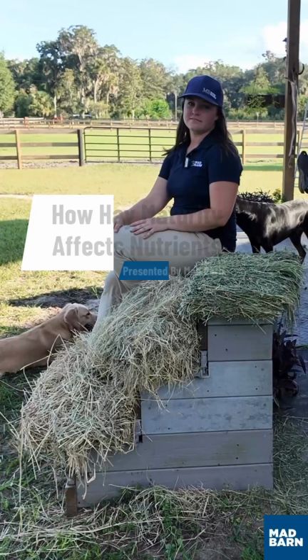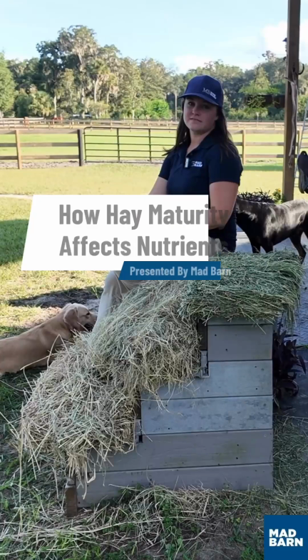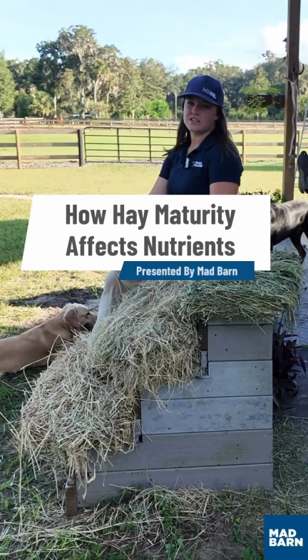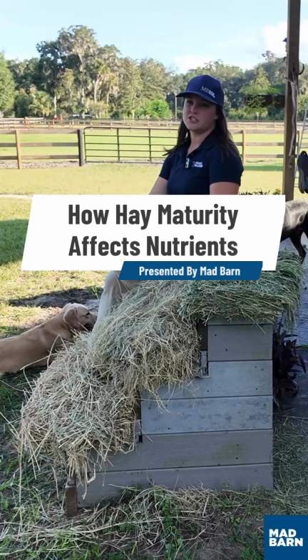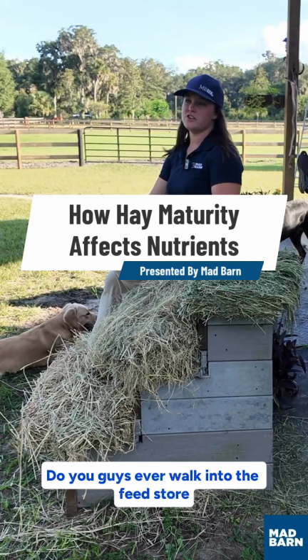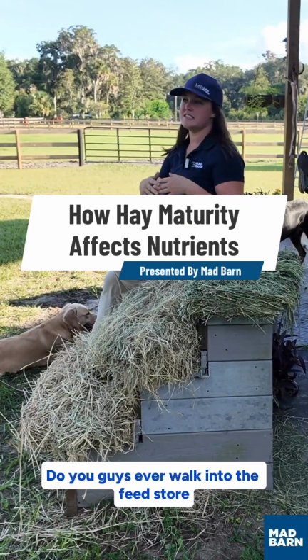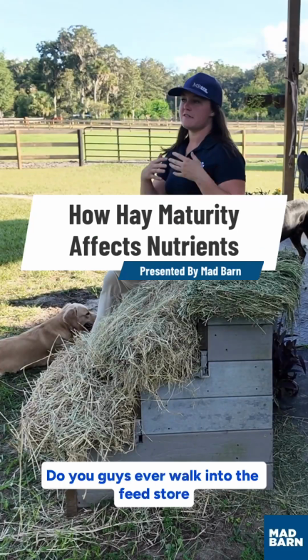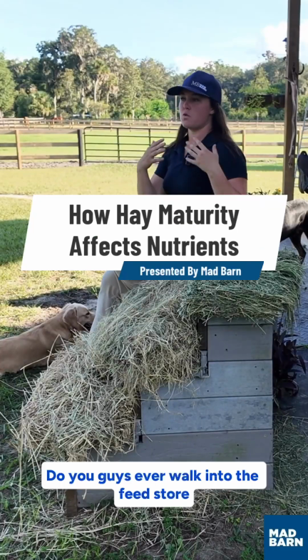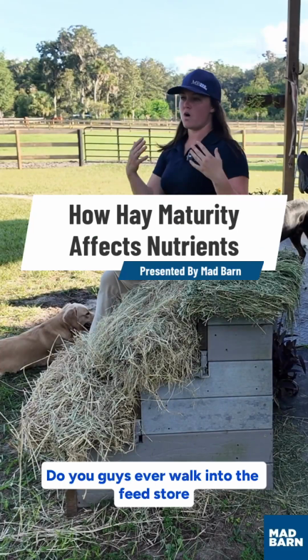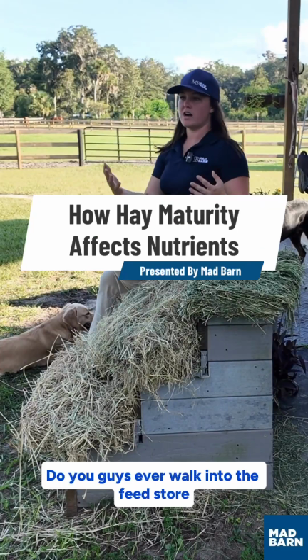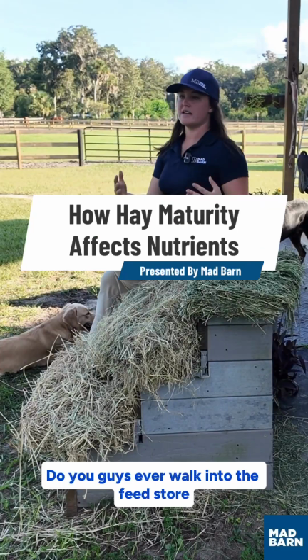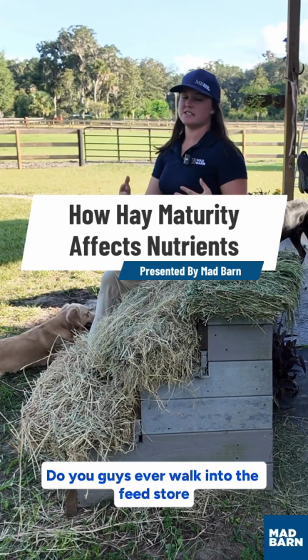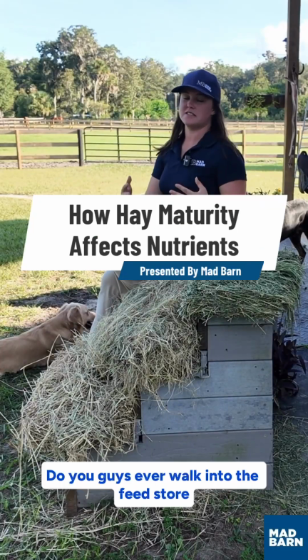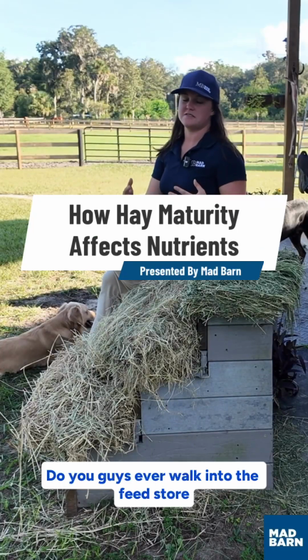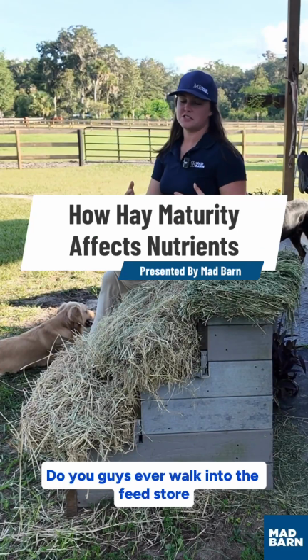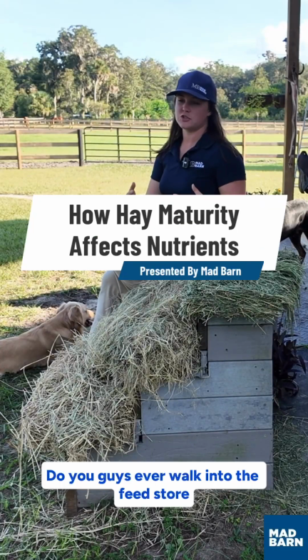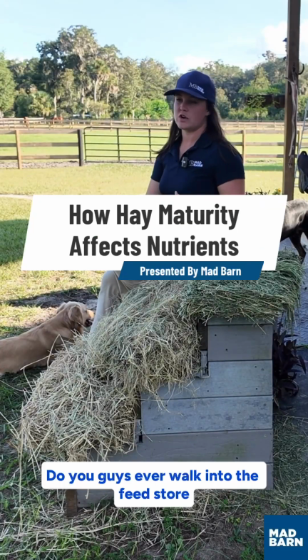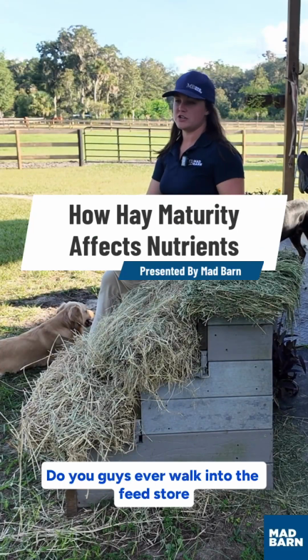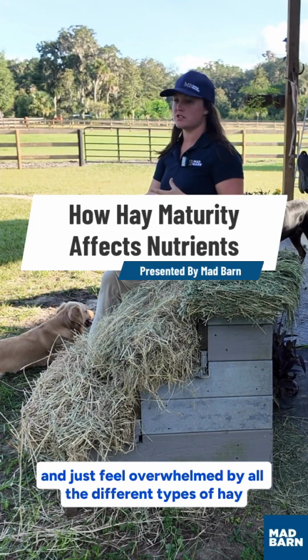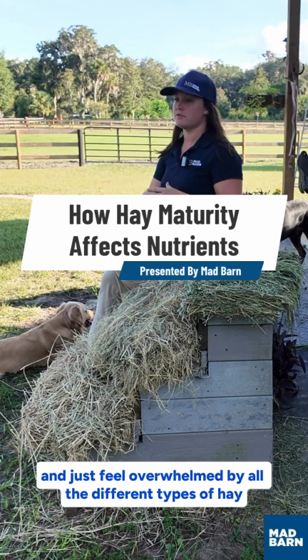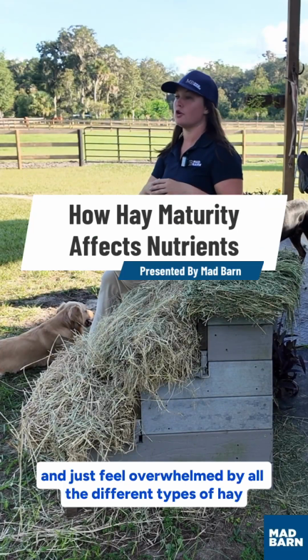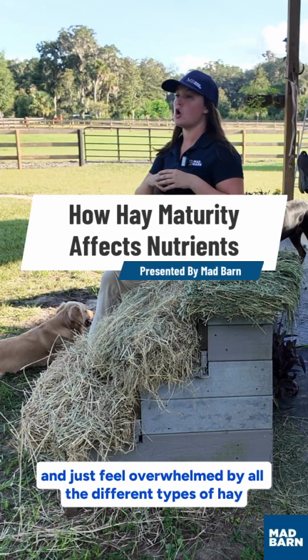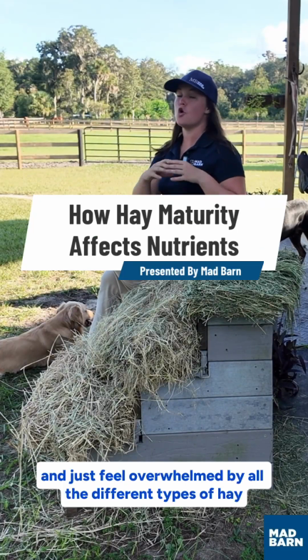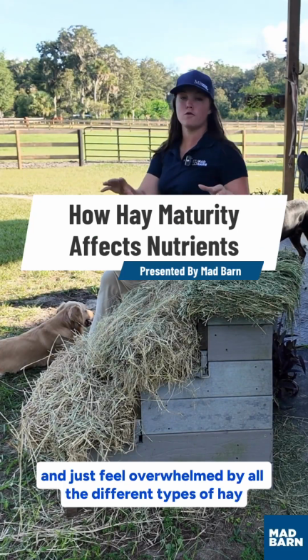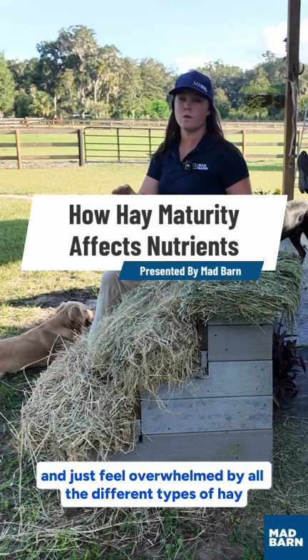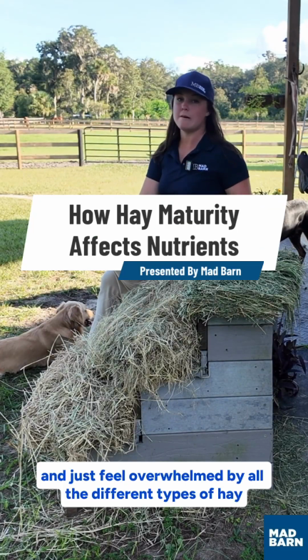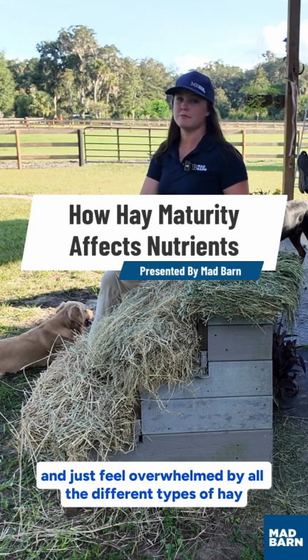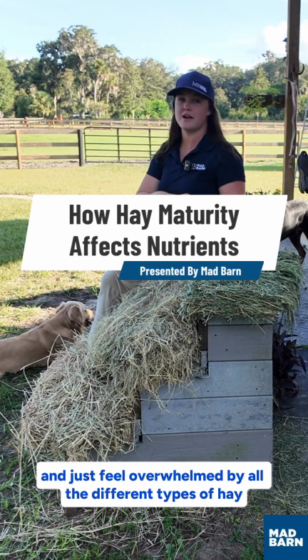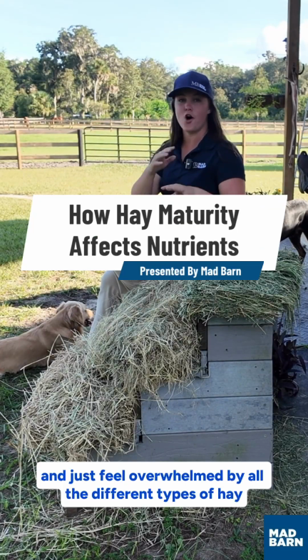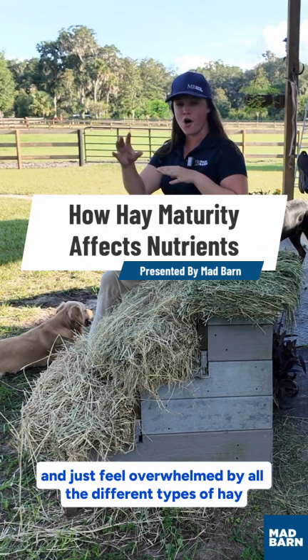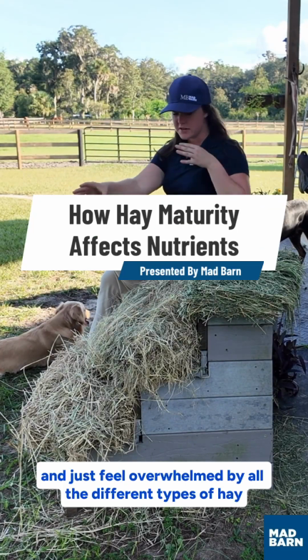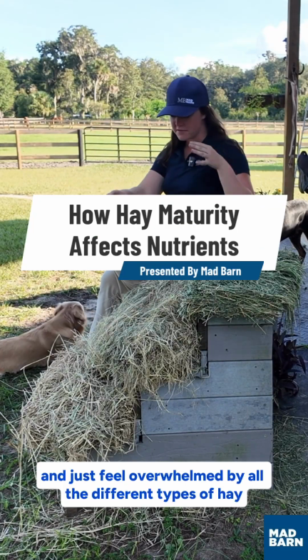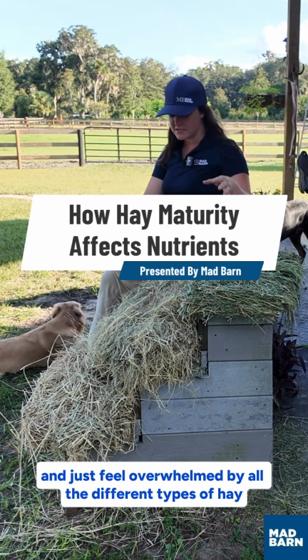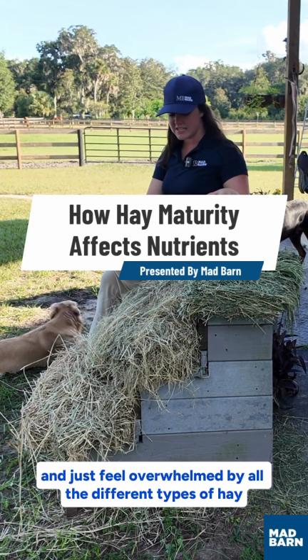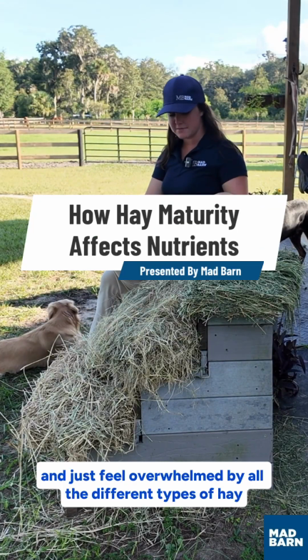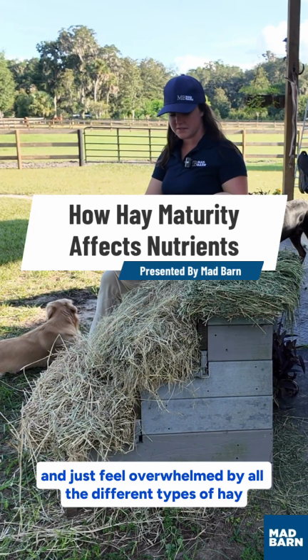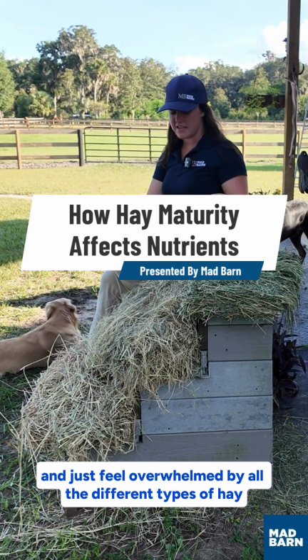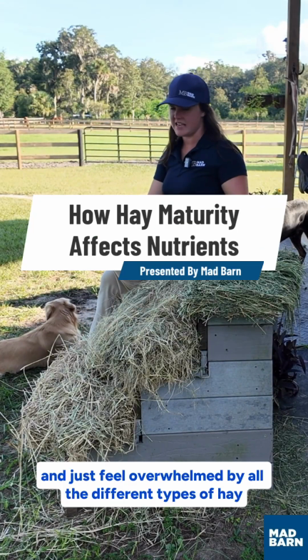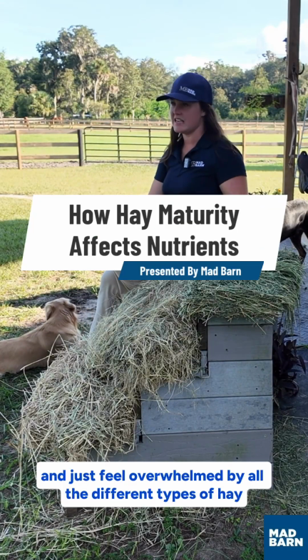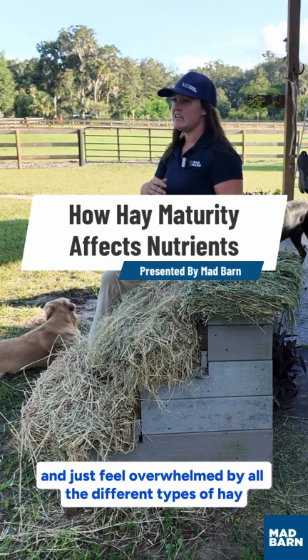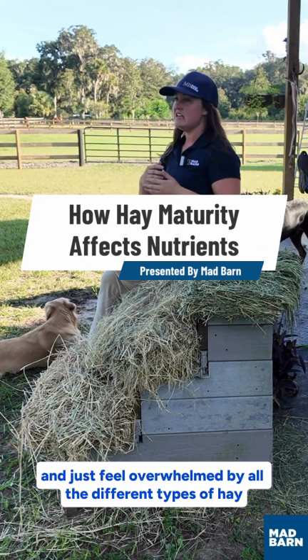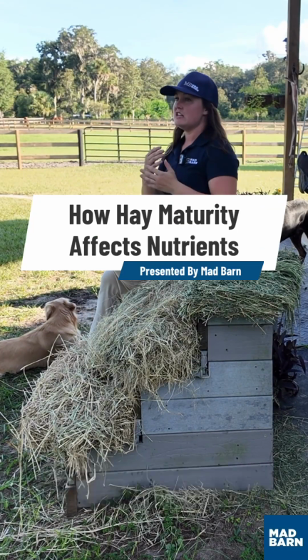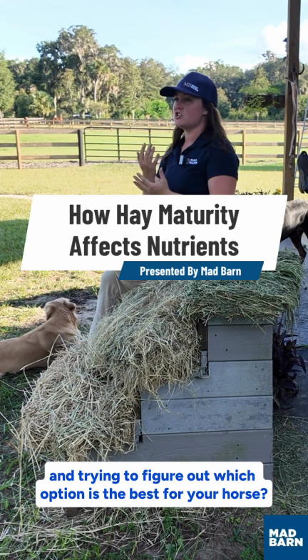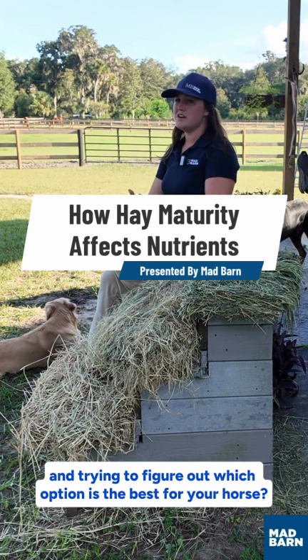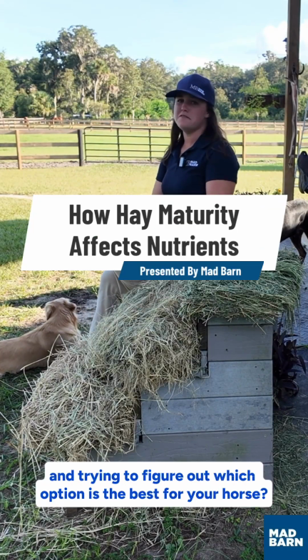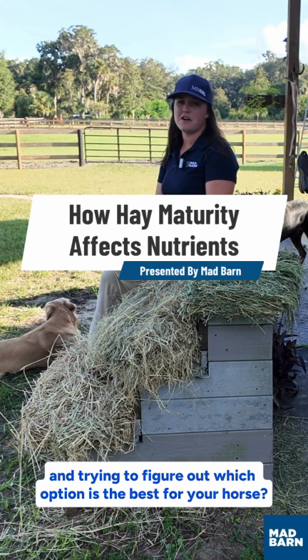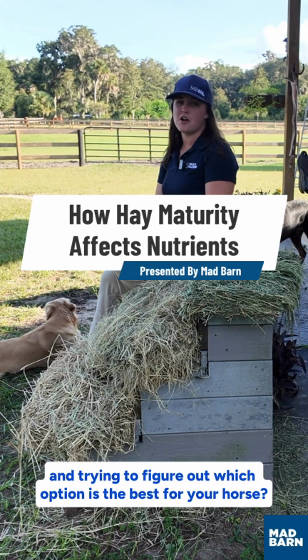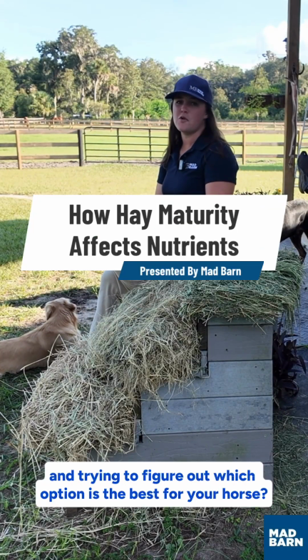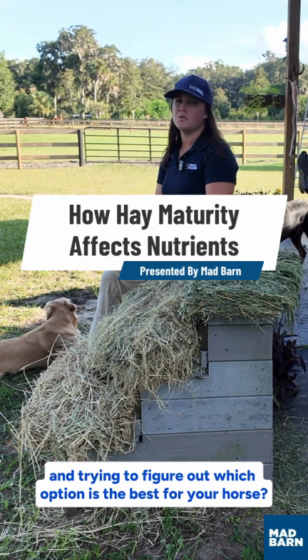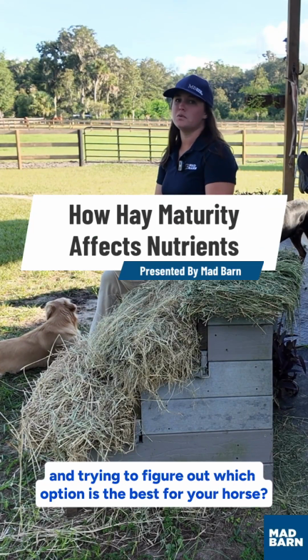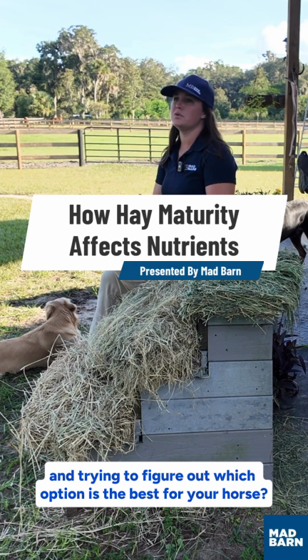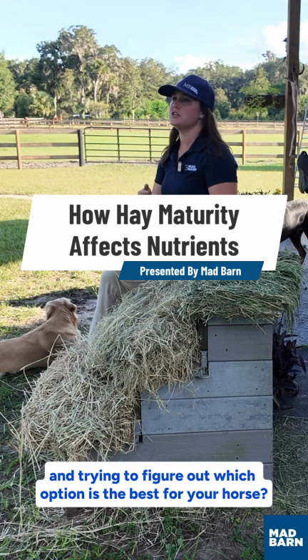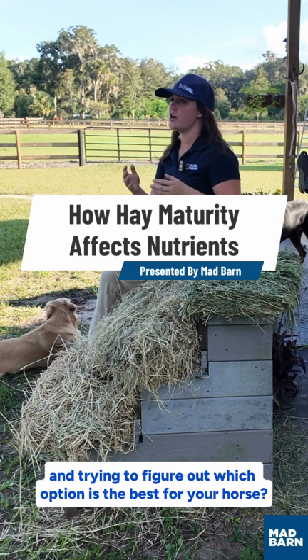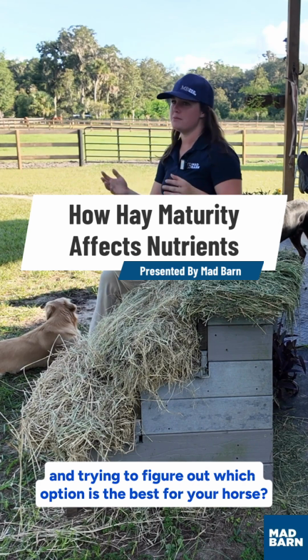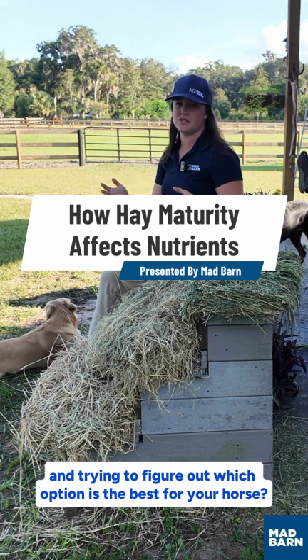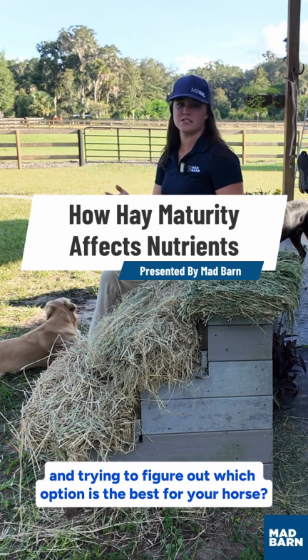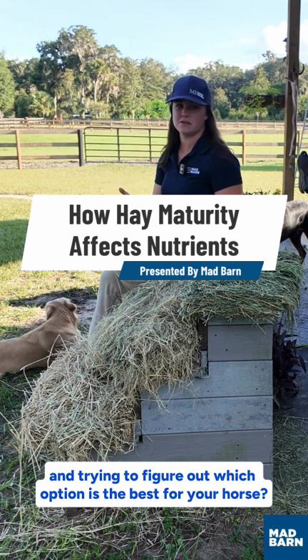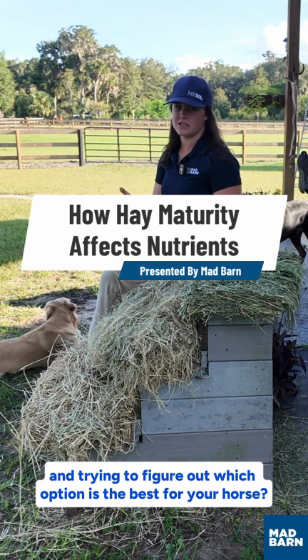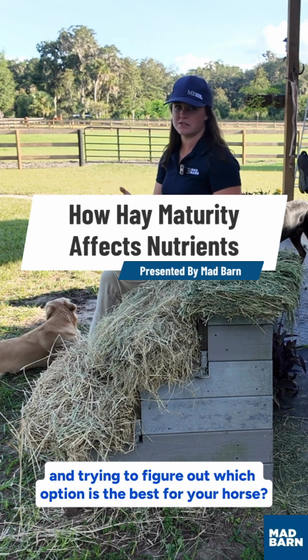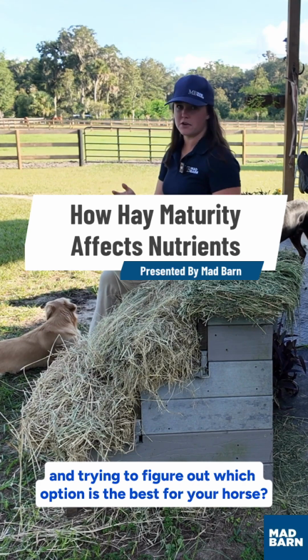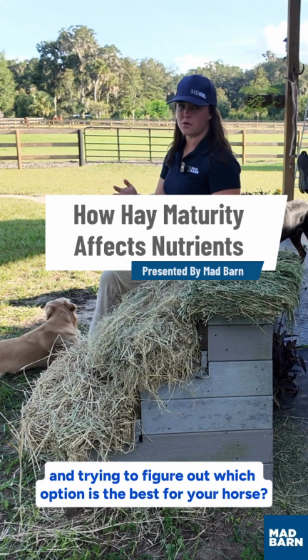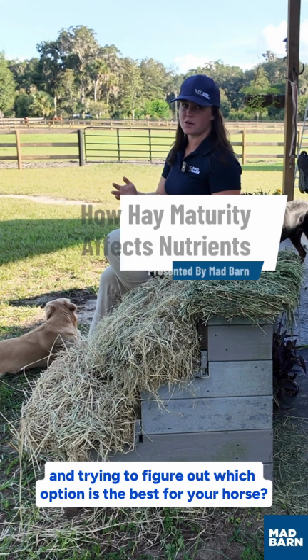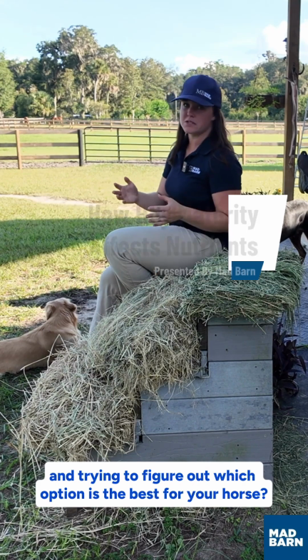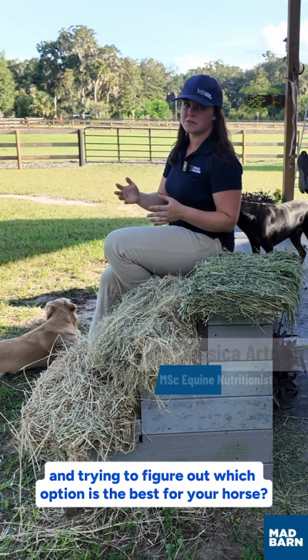Do you guys ever walk into the feed store and just feel overwhelmed by all the different types of hay and trying to figure out which option is the best for your horse?